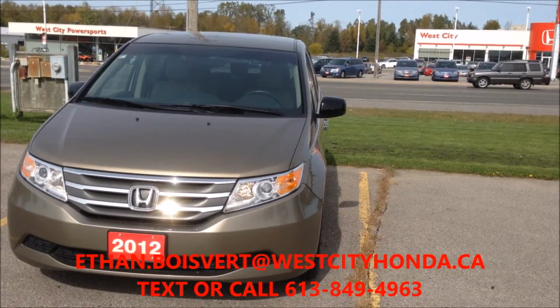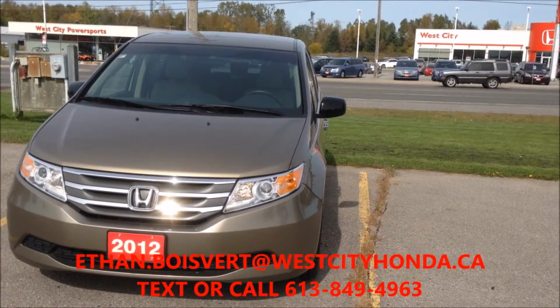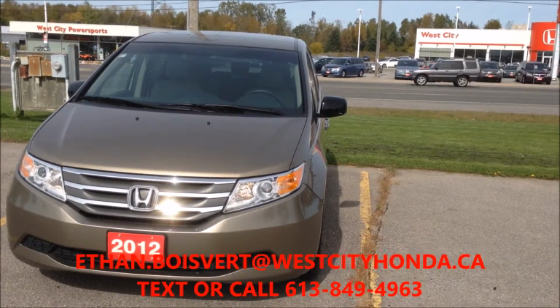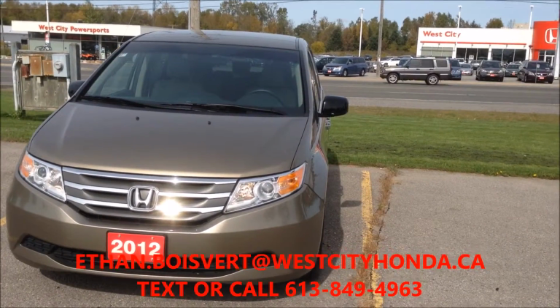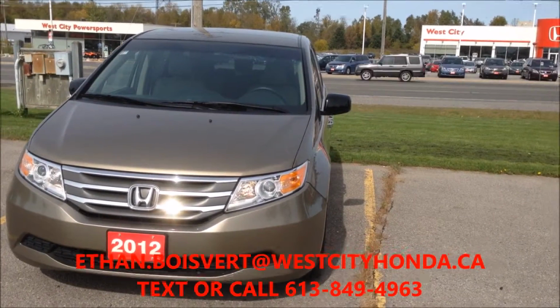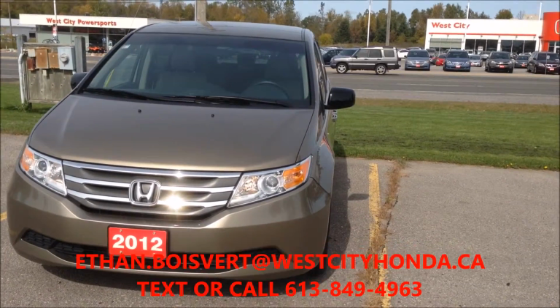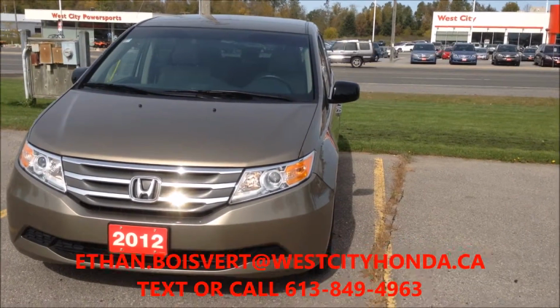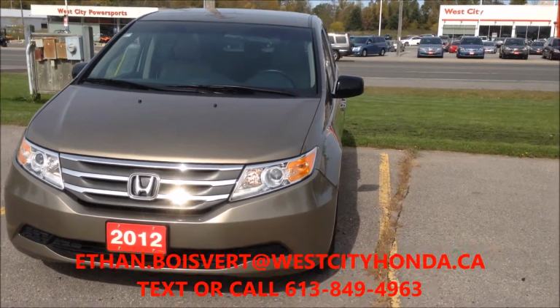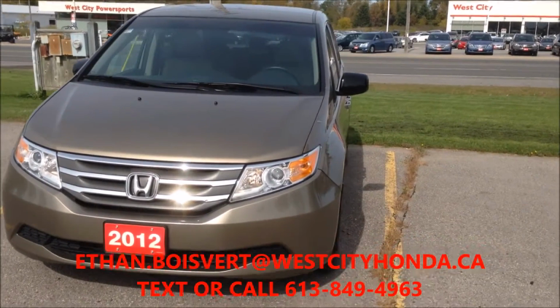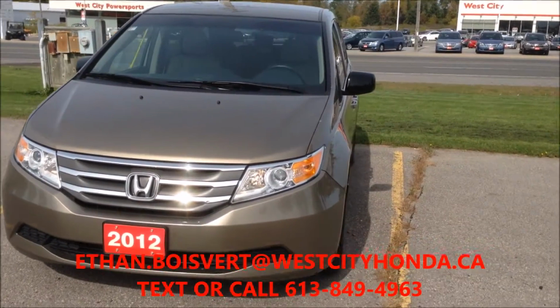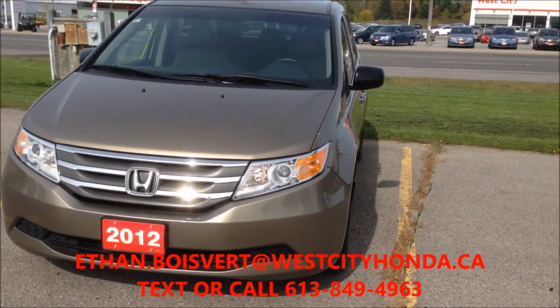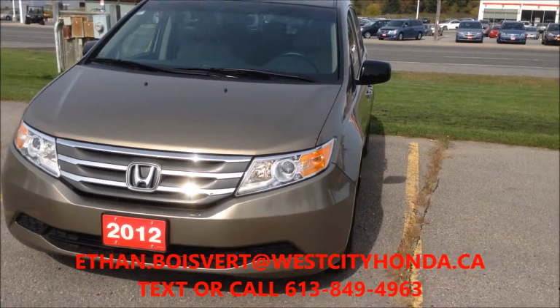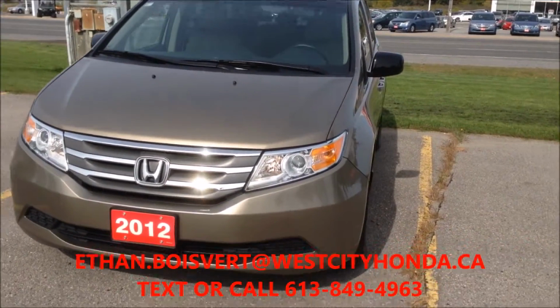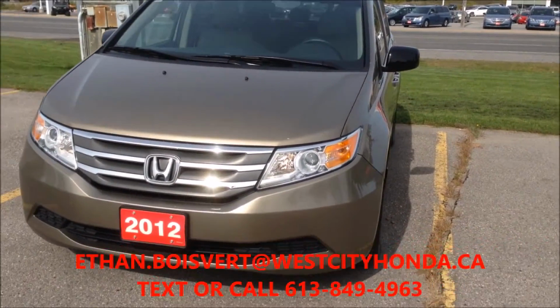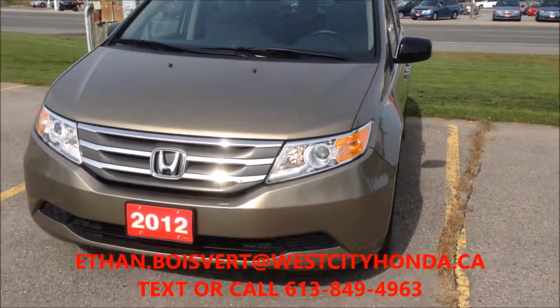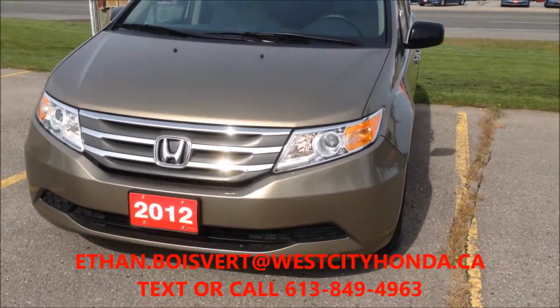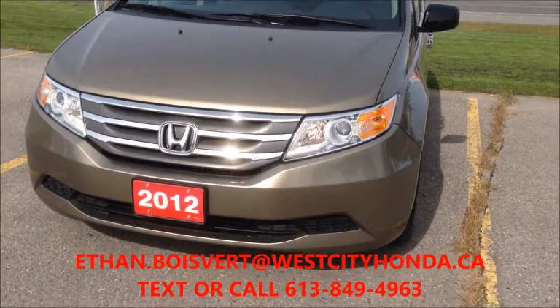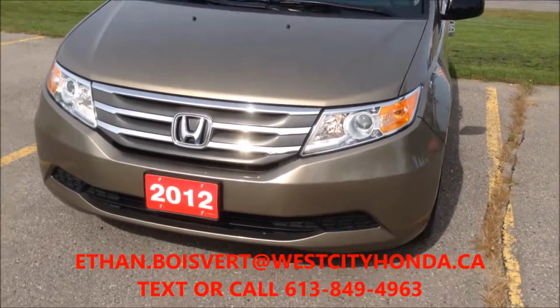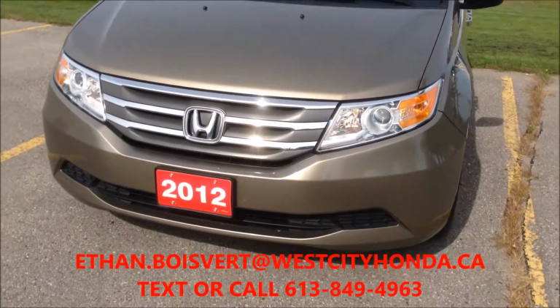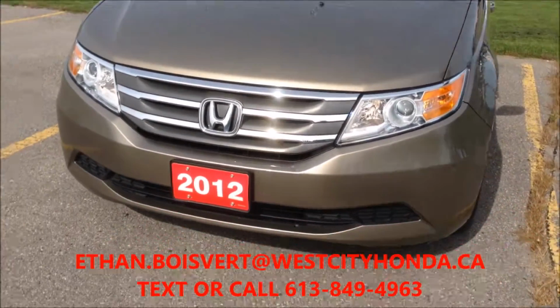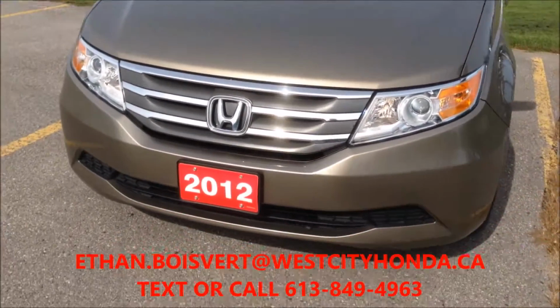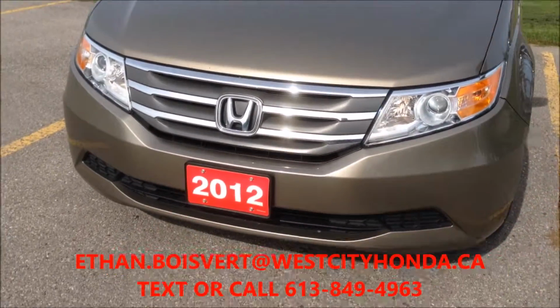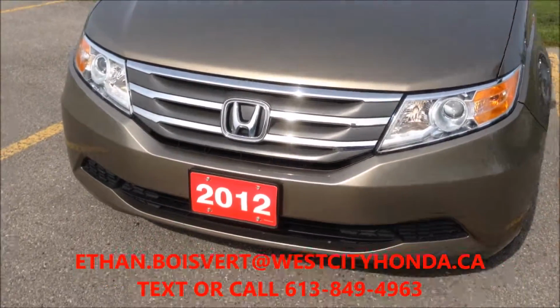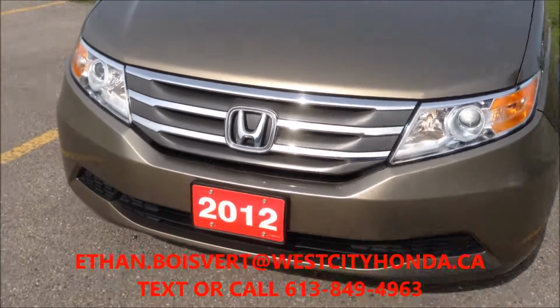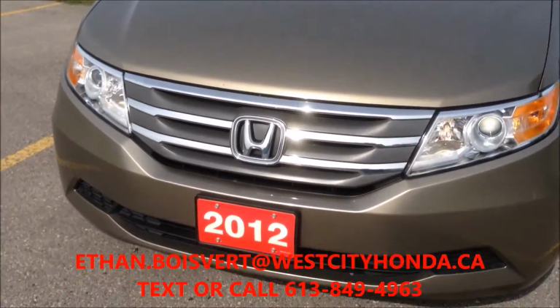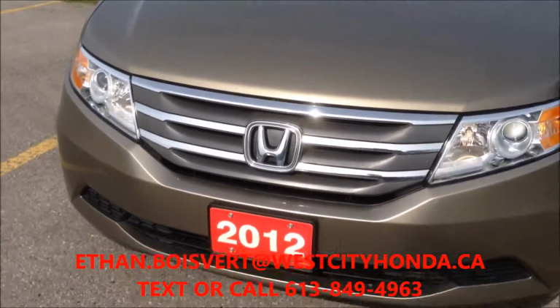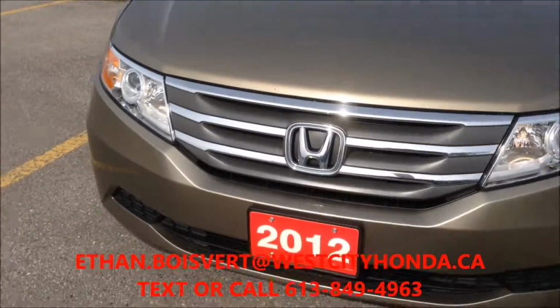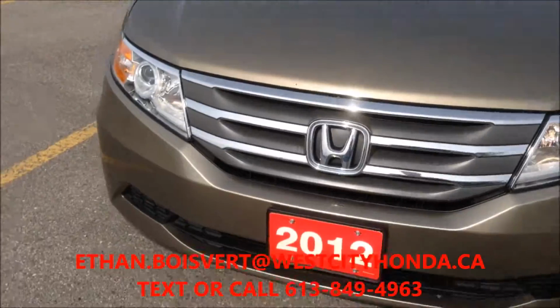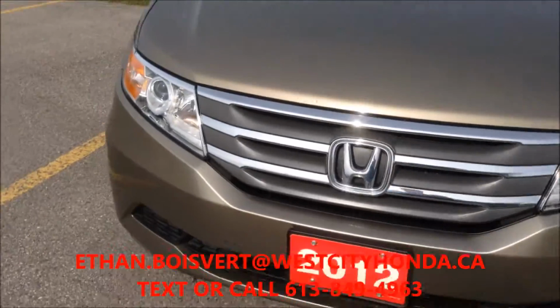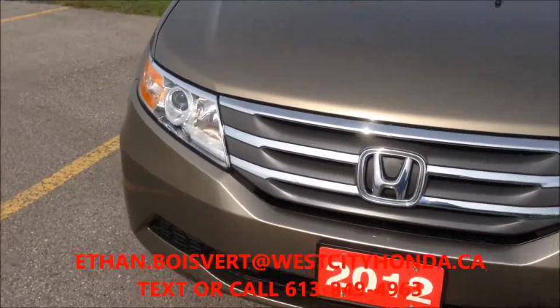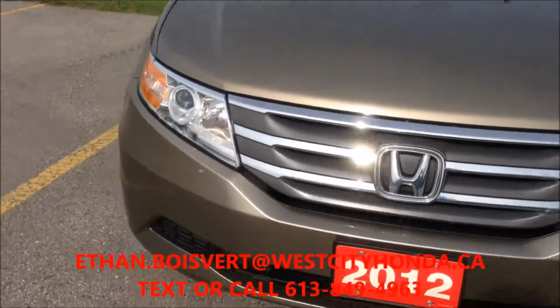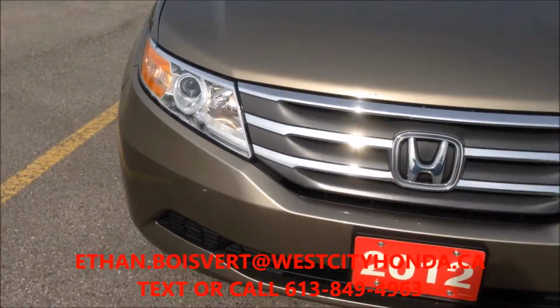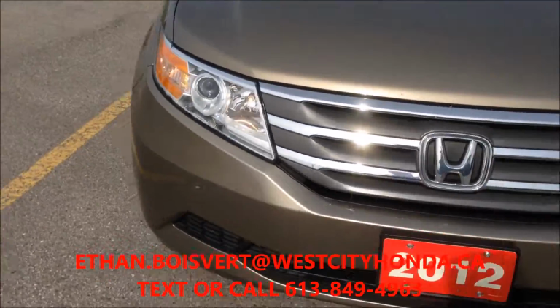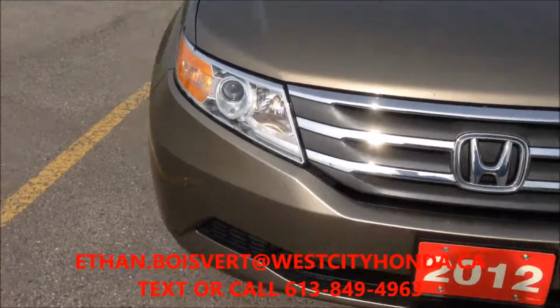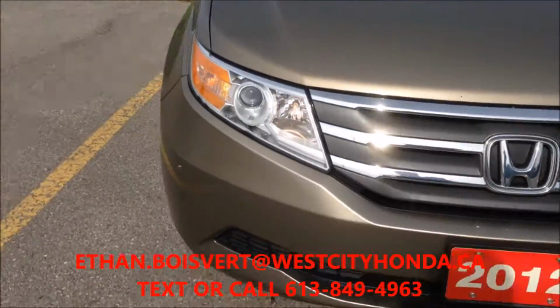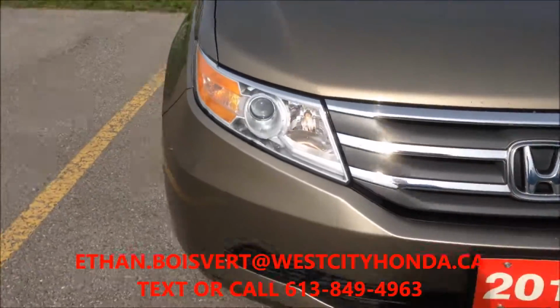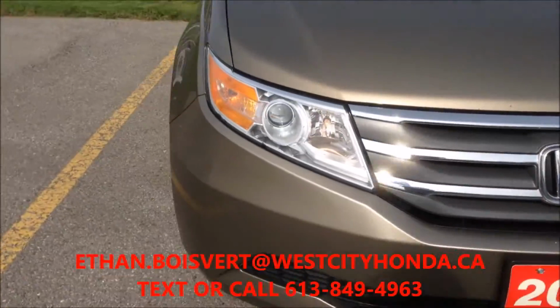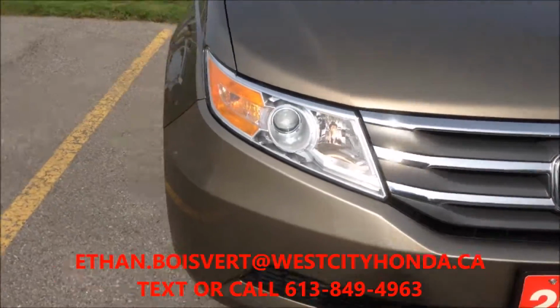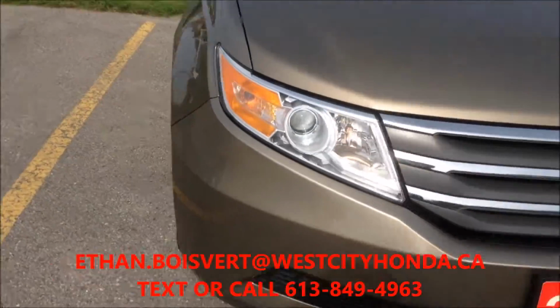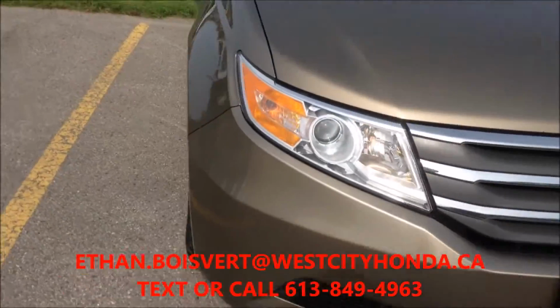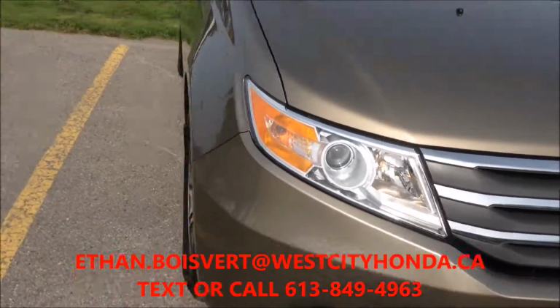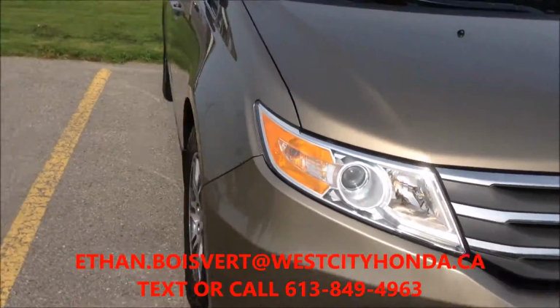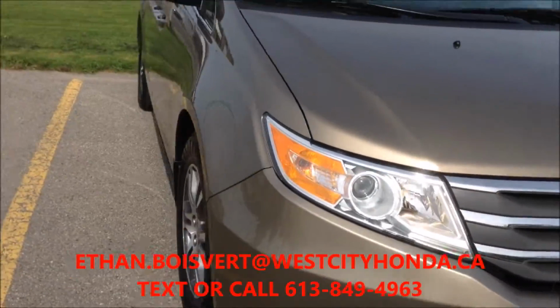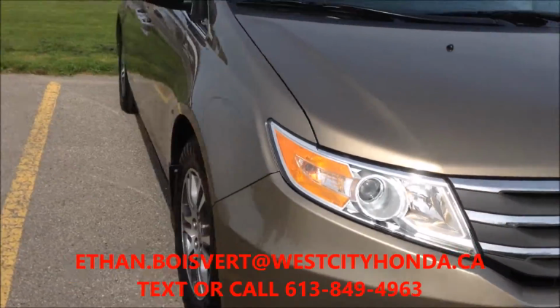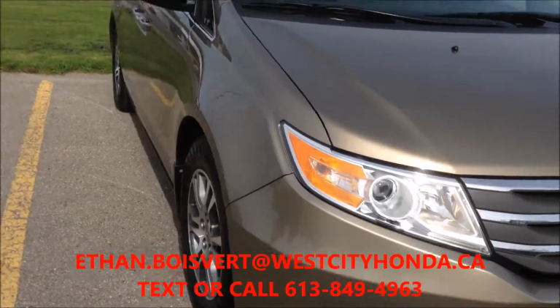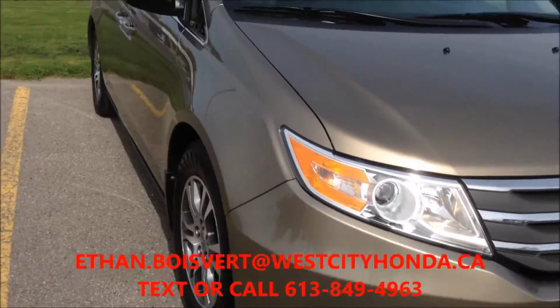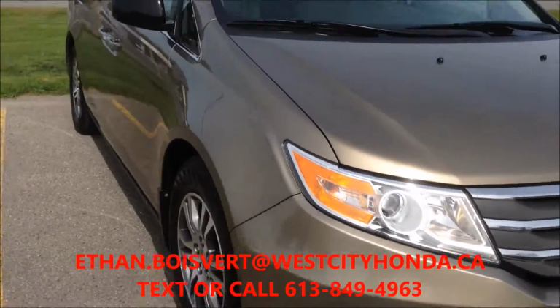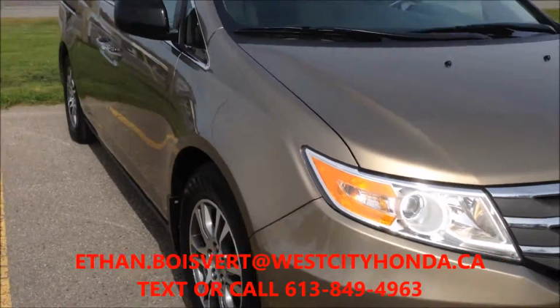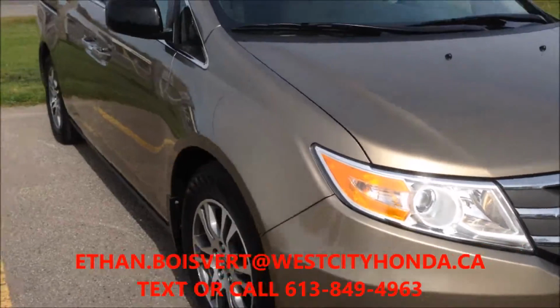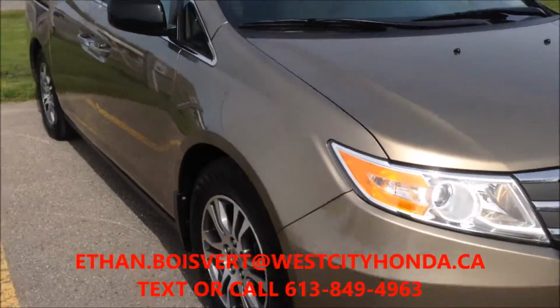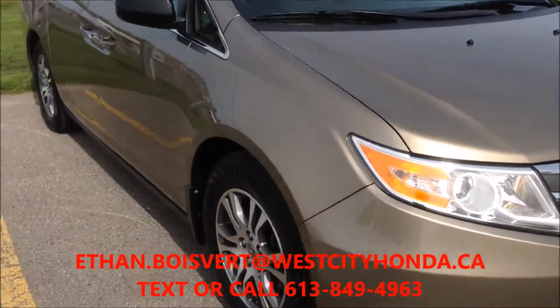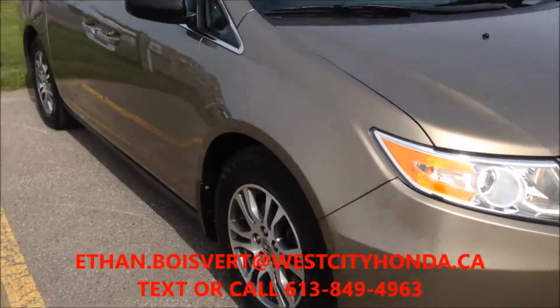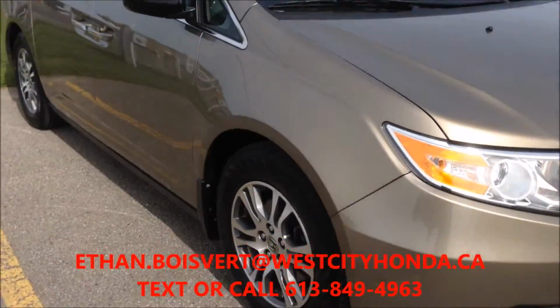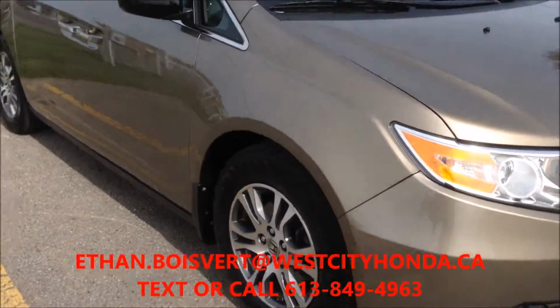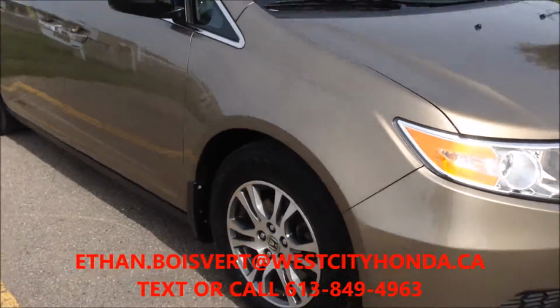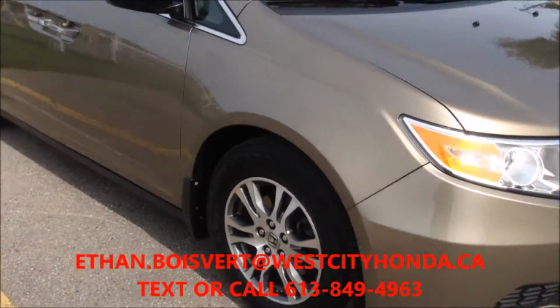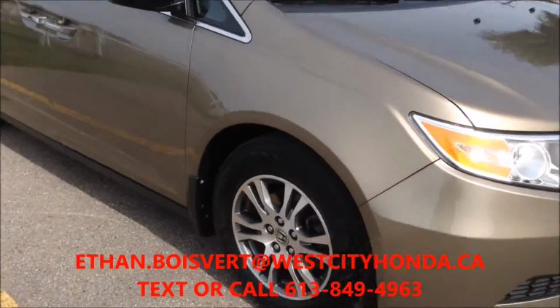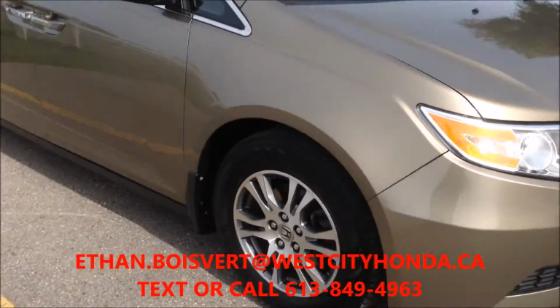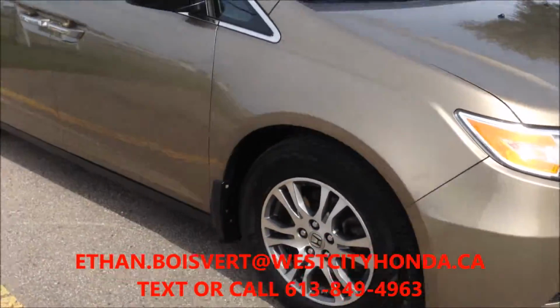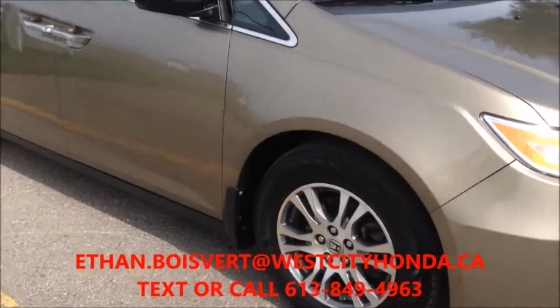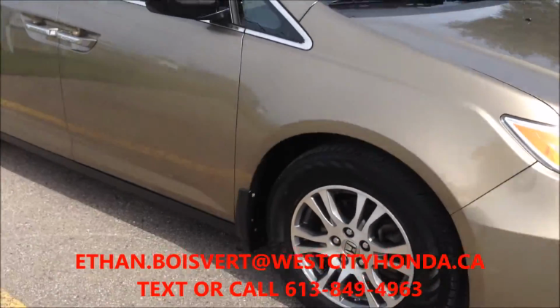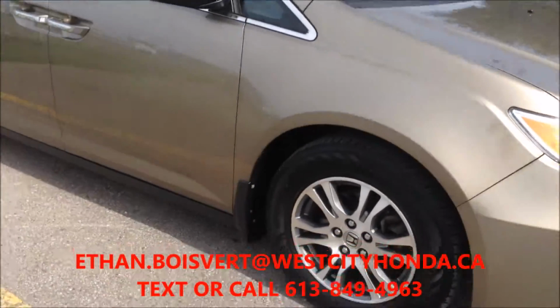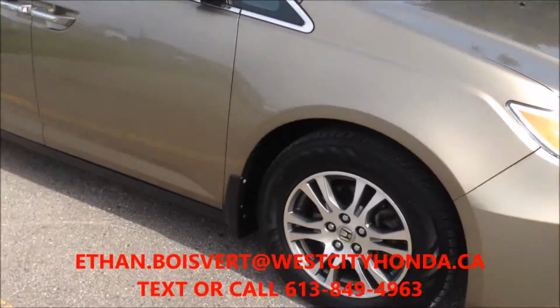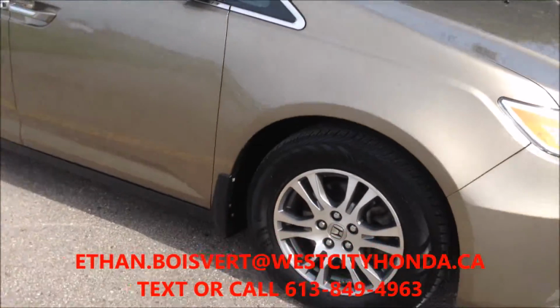Alright, I'm going to give you a quick walk through on this Honda Odyssey. It's a 2012 and it's a lease return here at West City Honda.